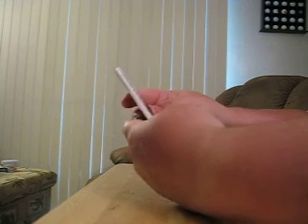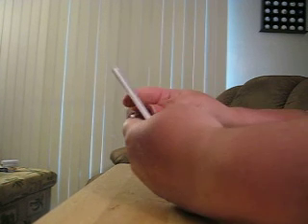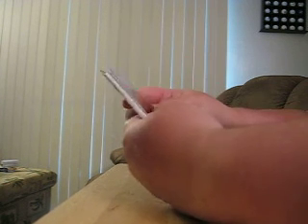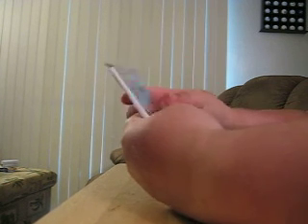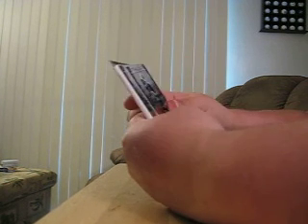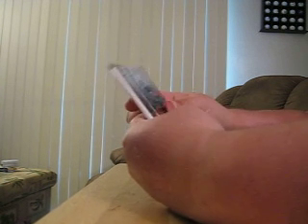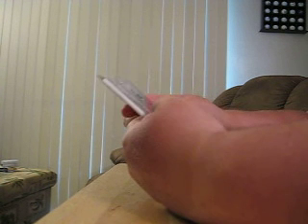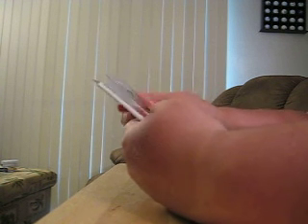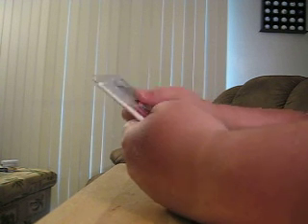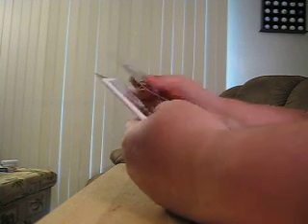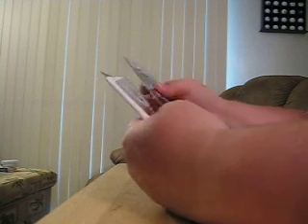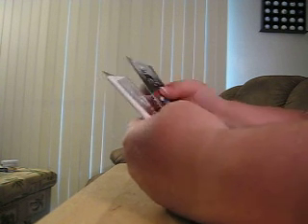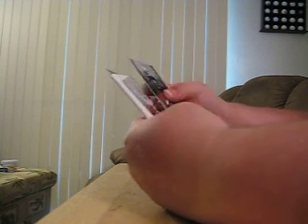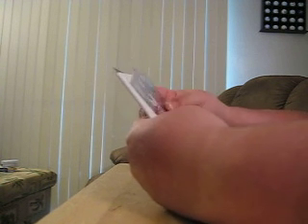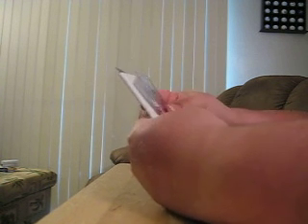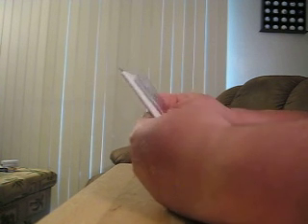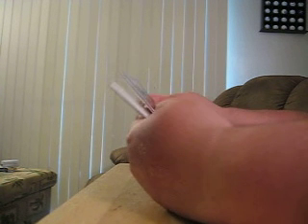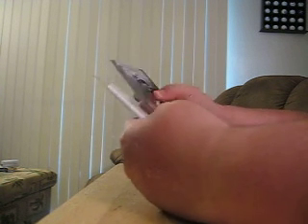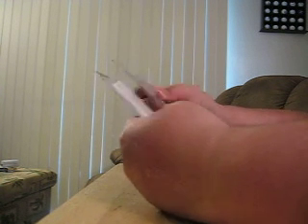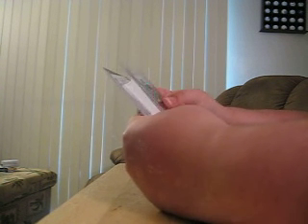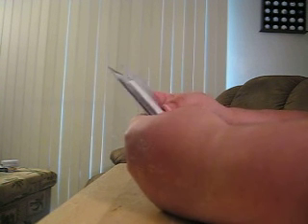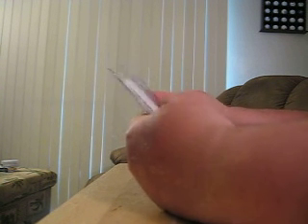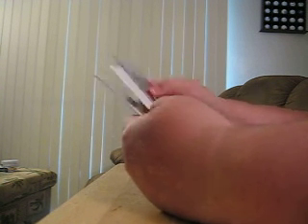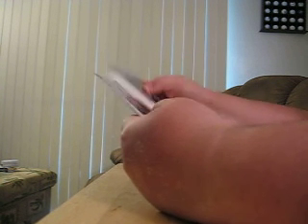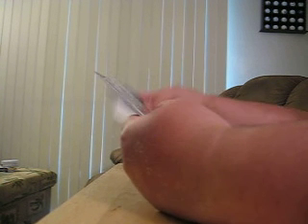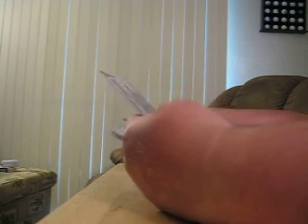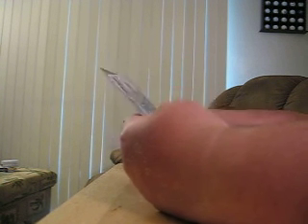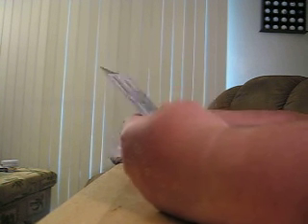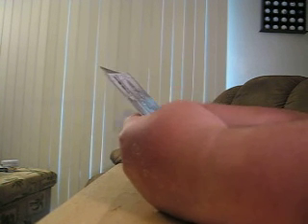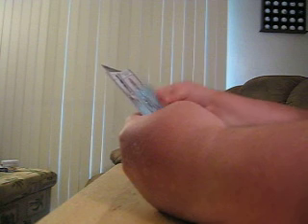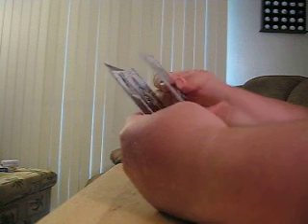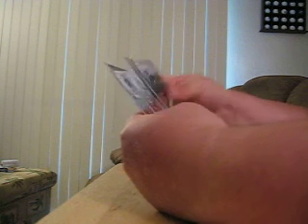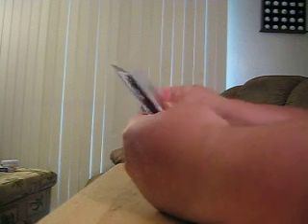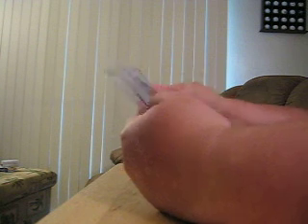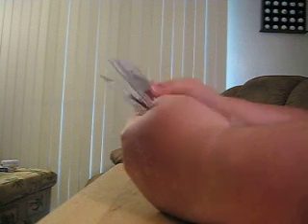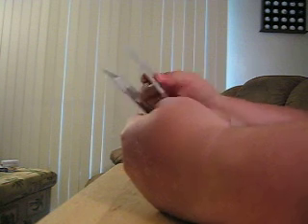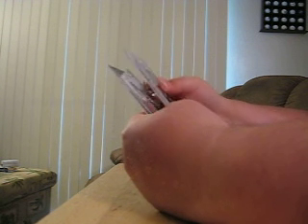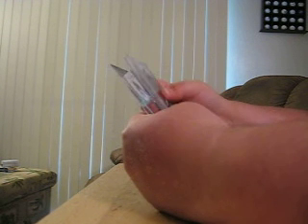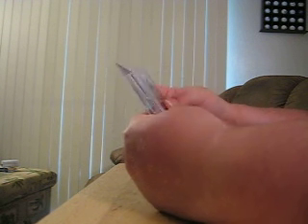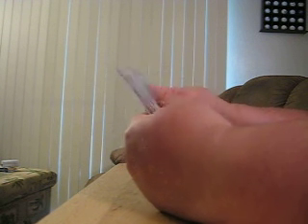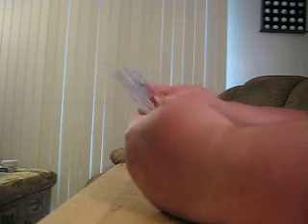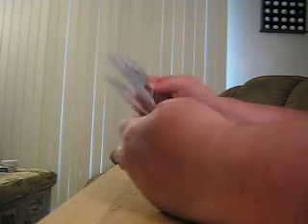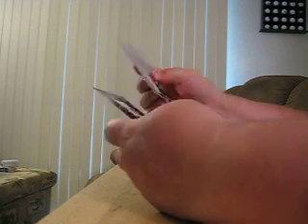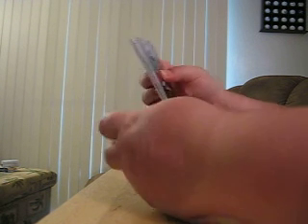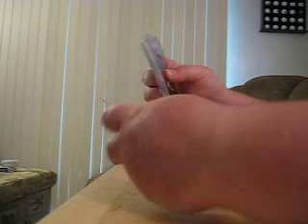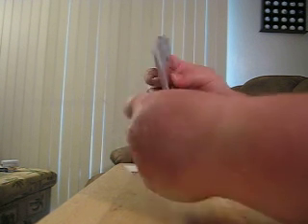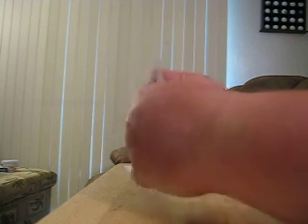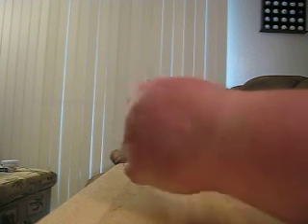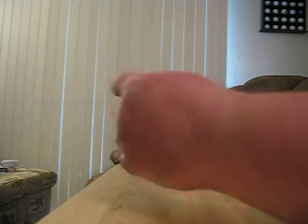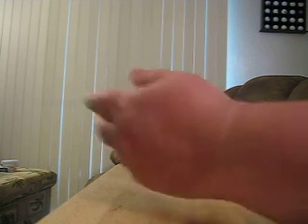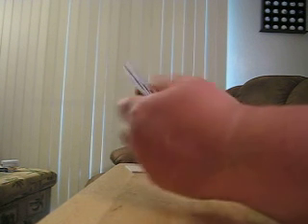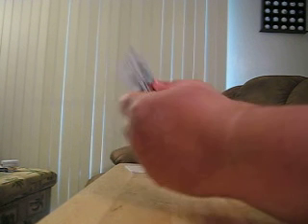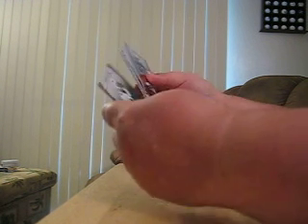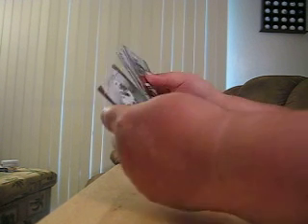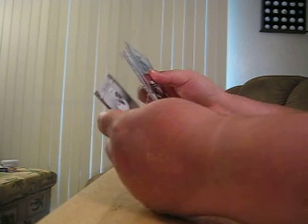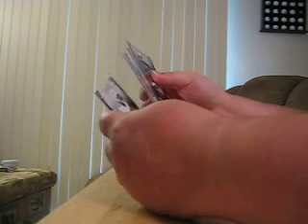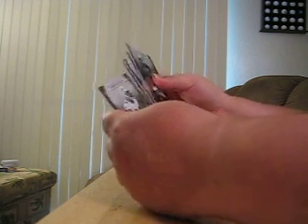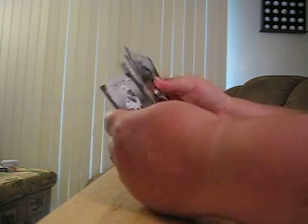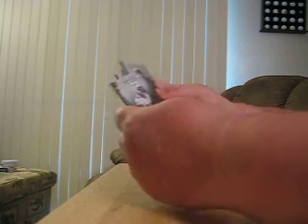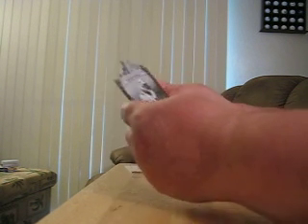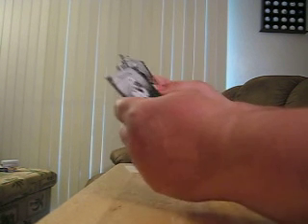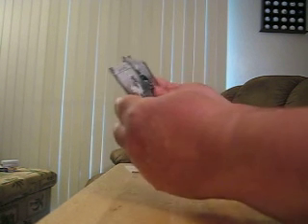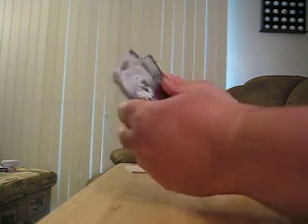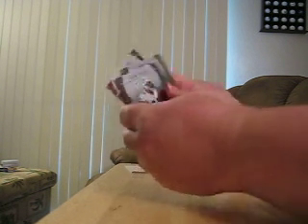Base, base, cardboard, base, base, and base.